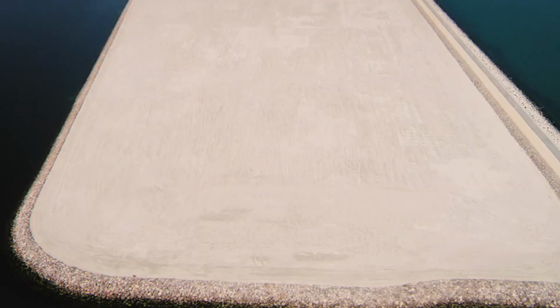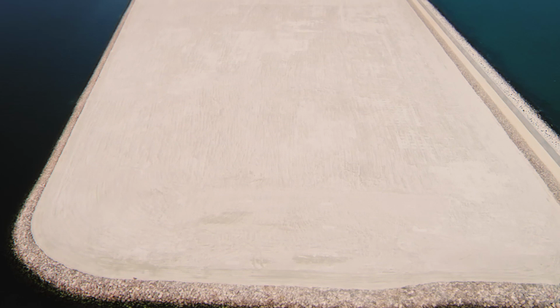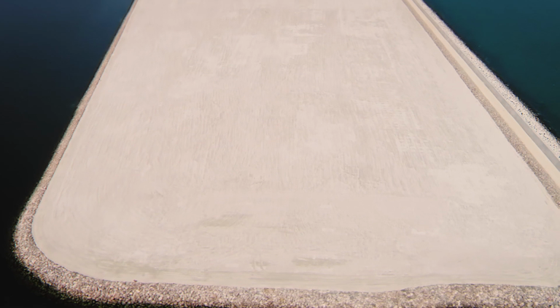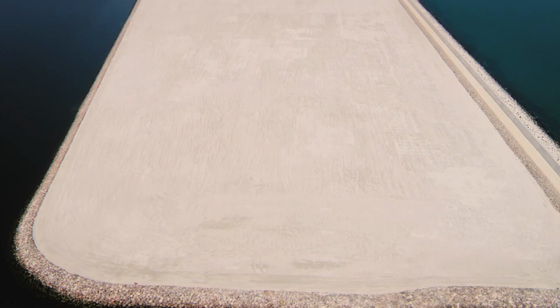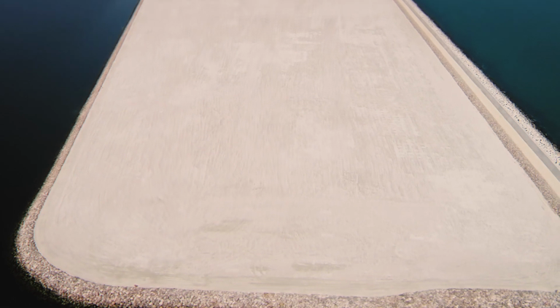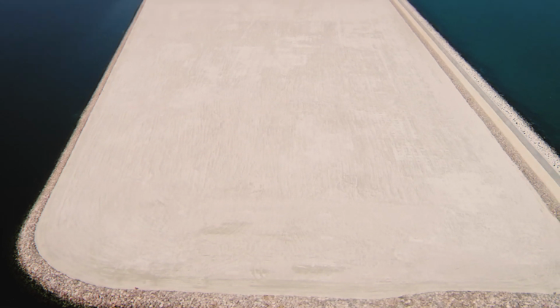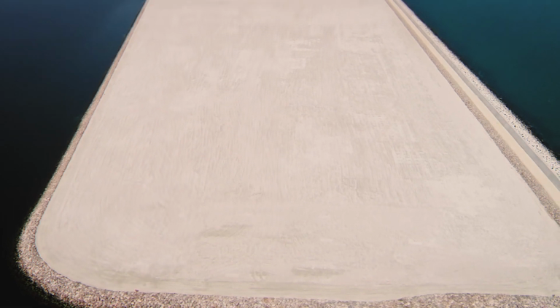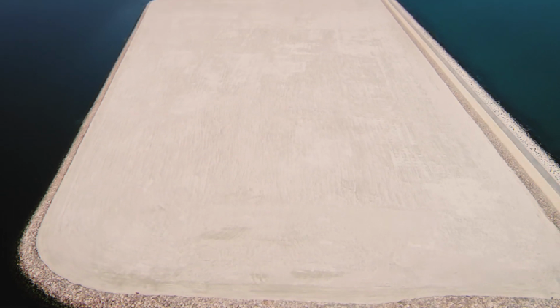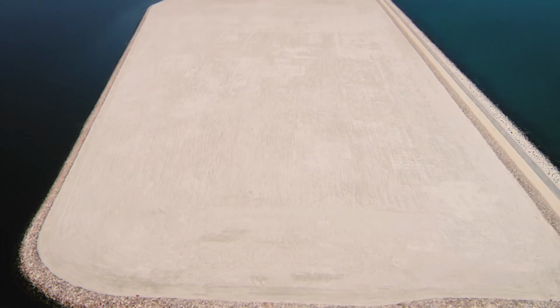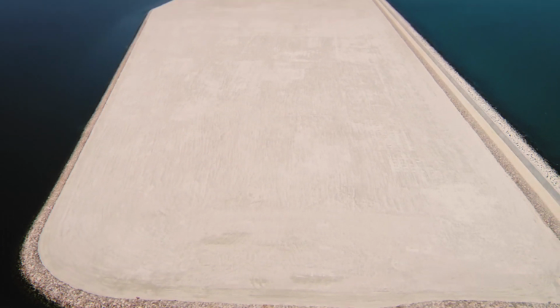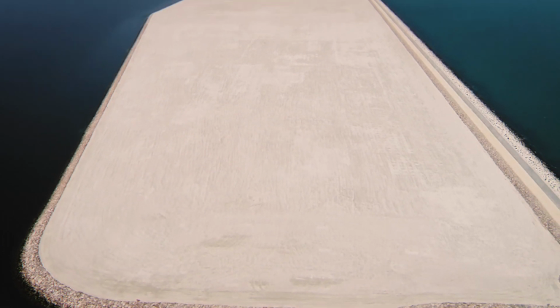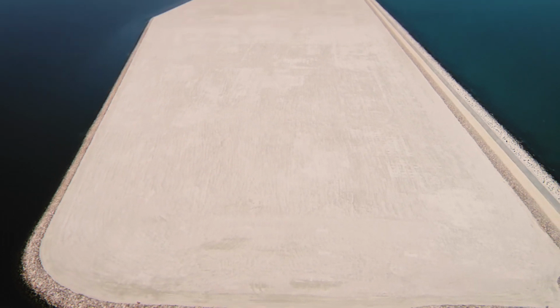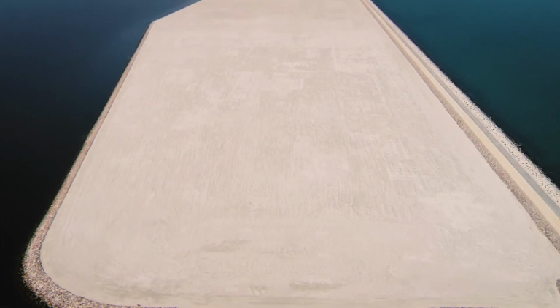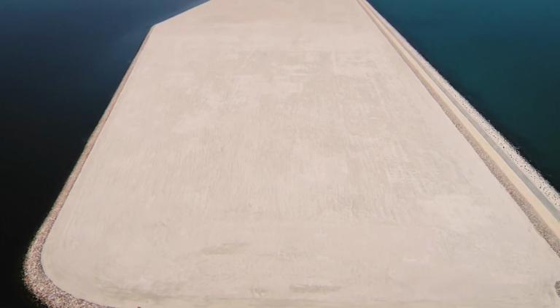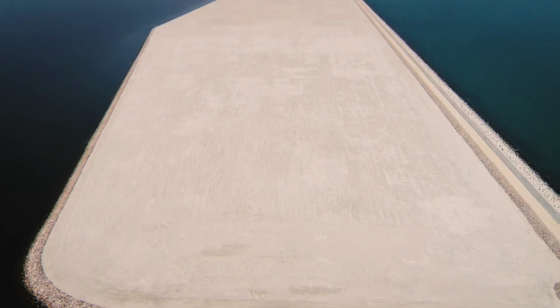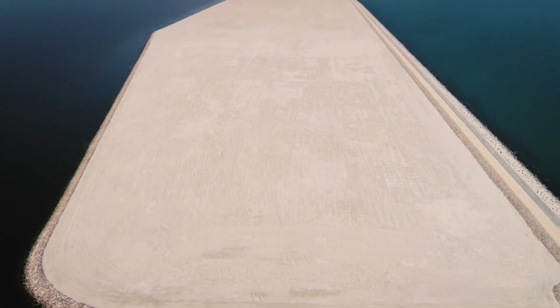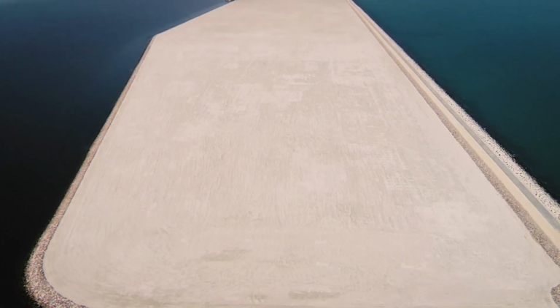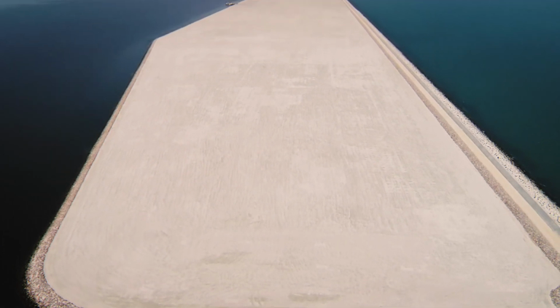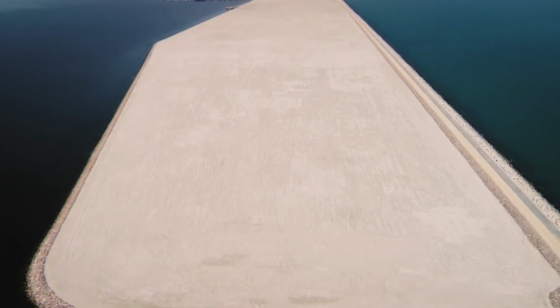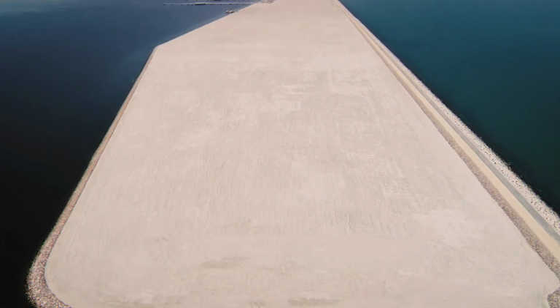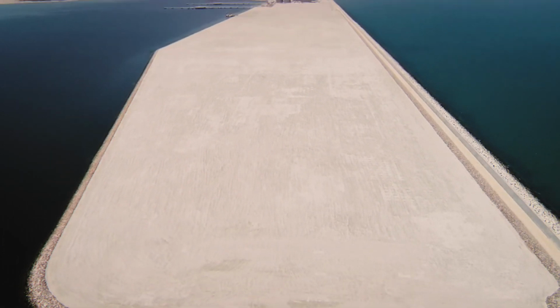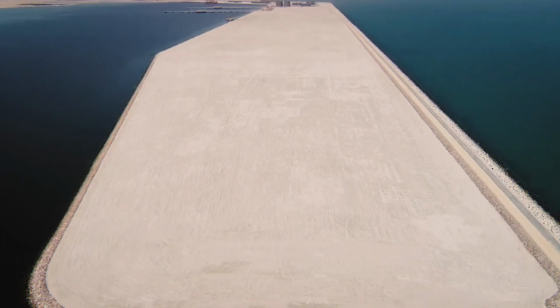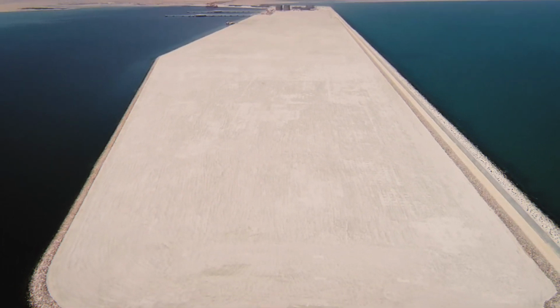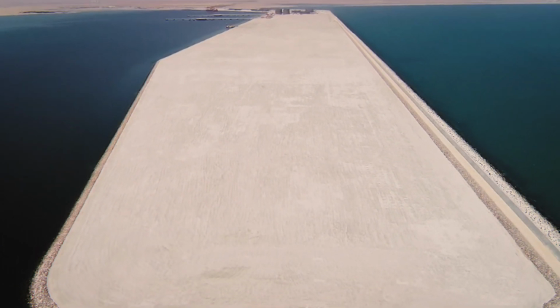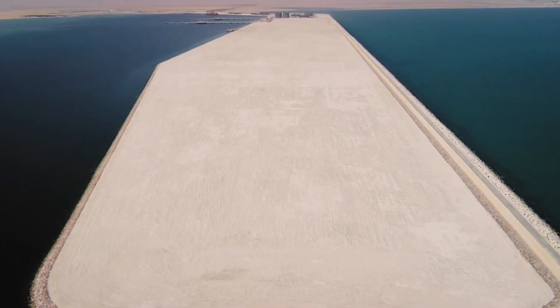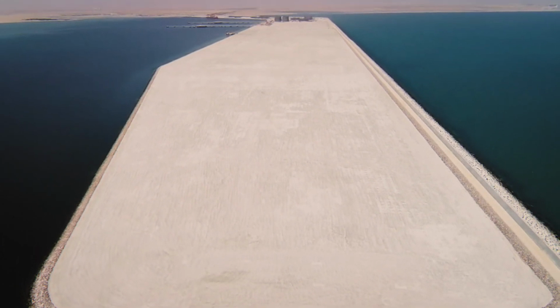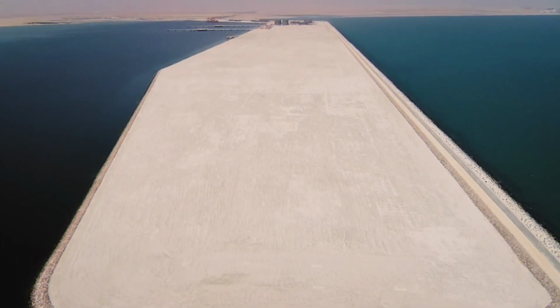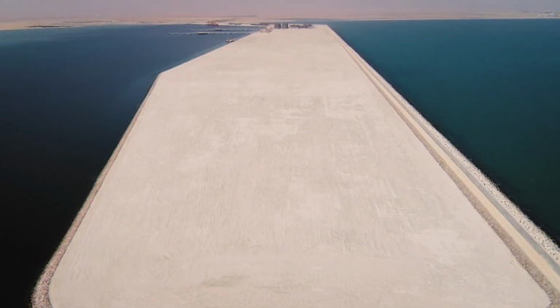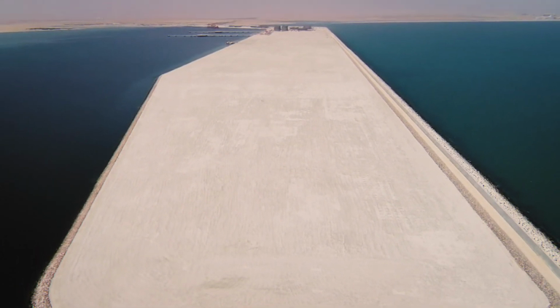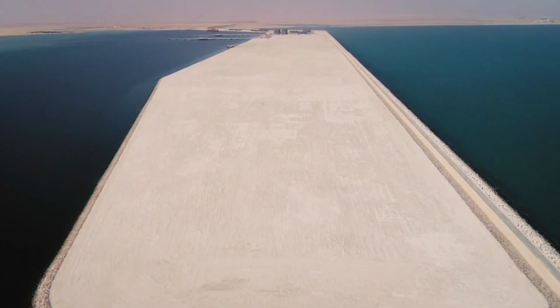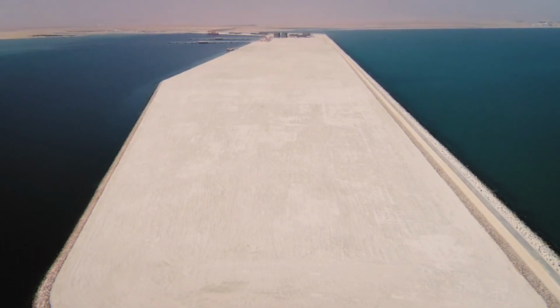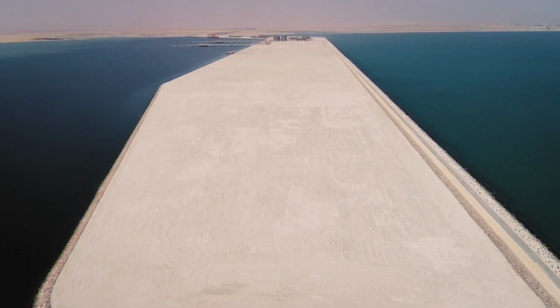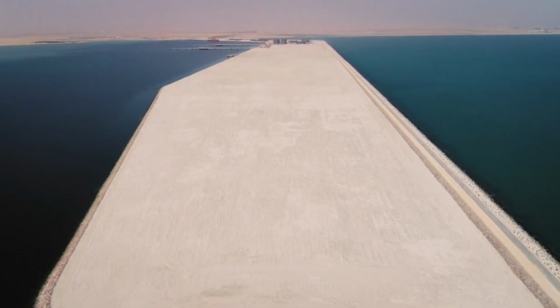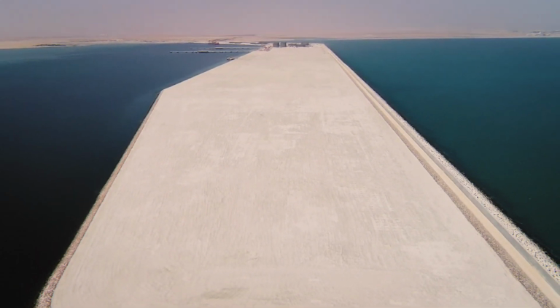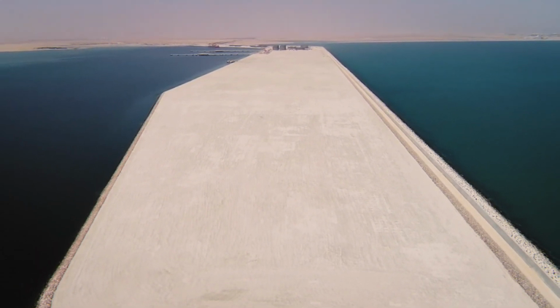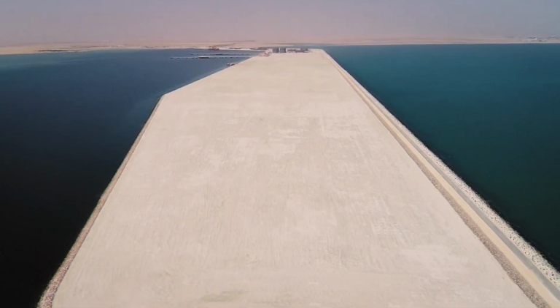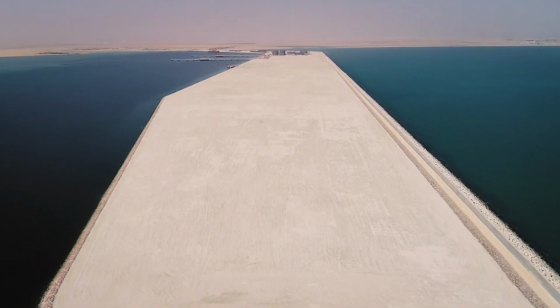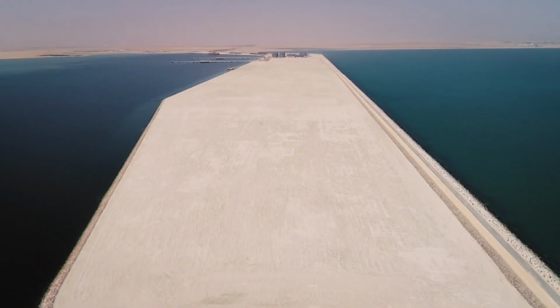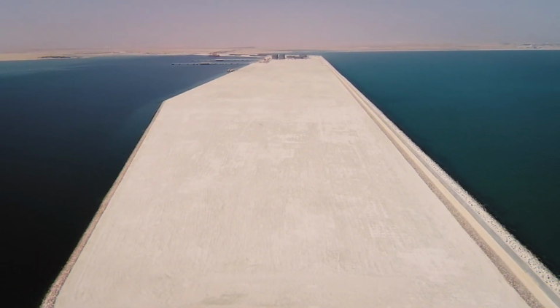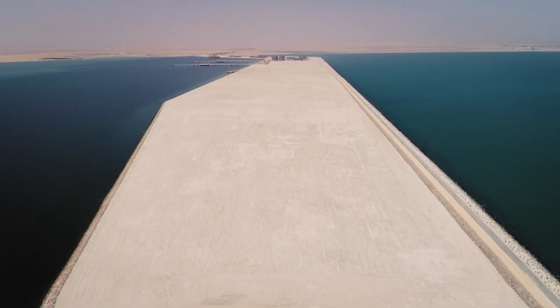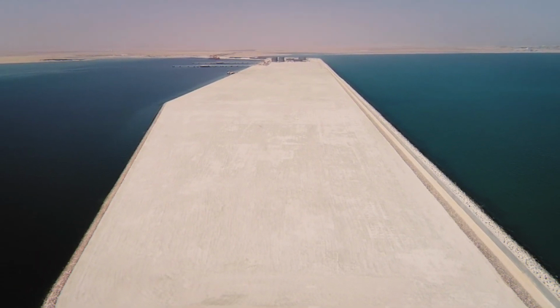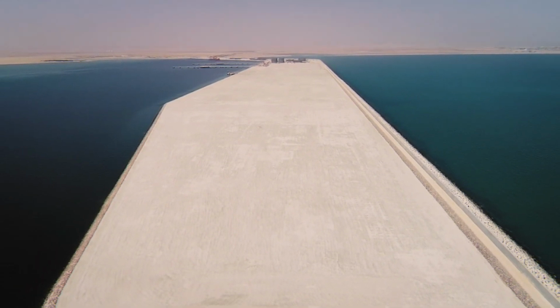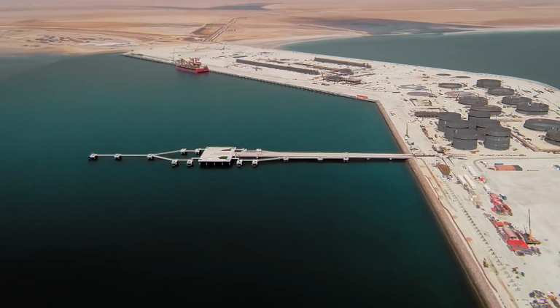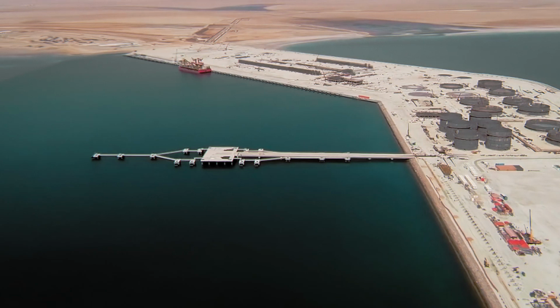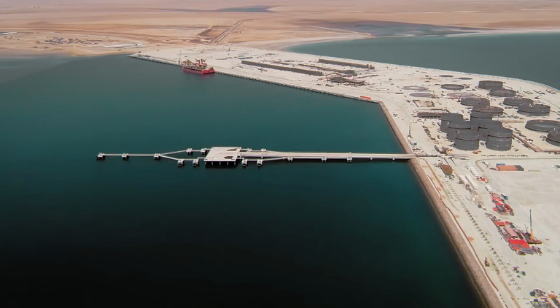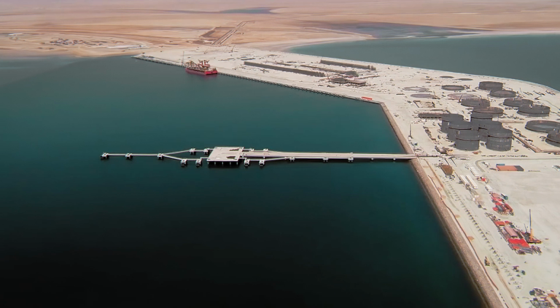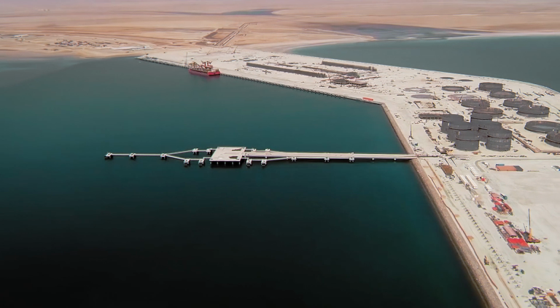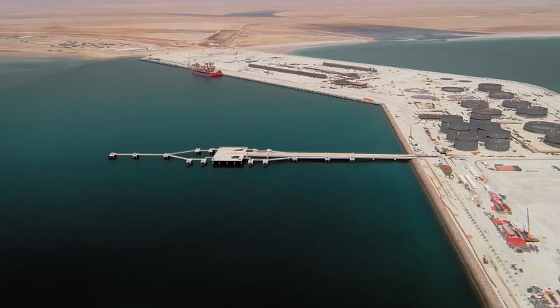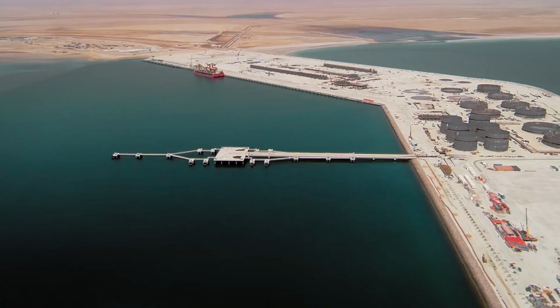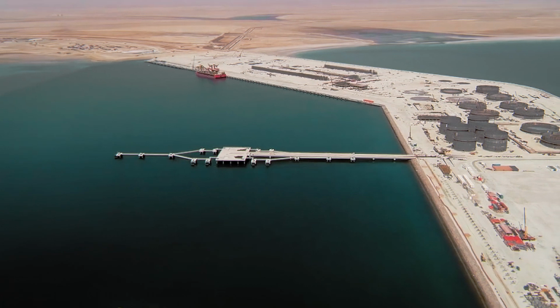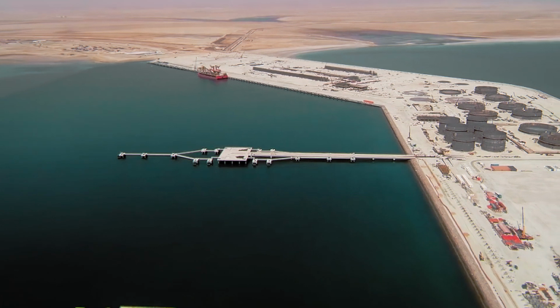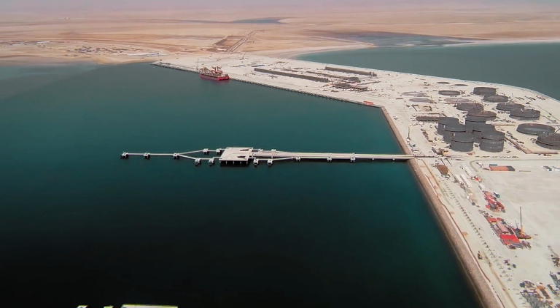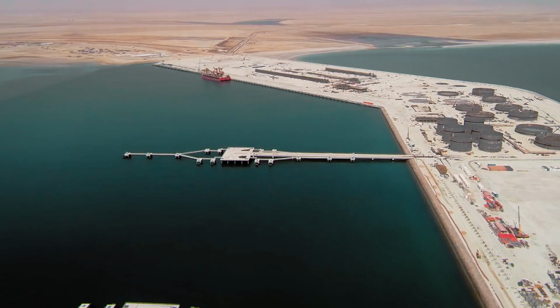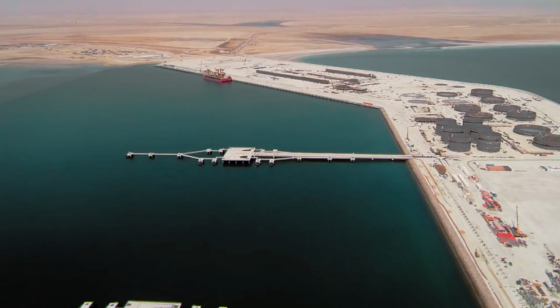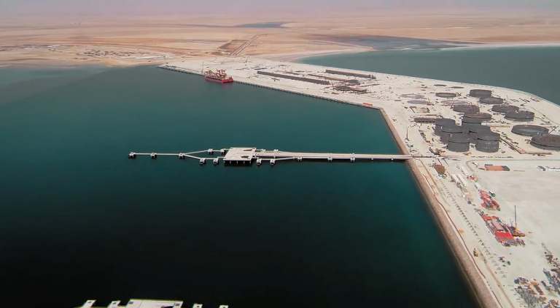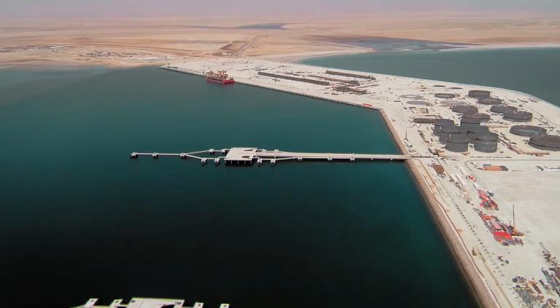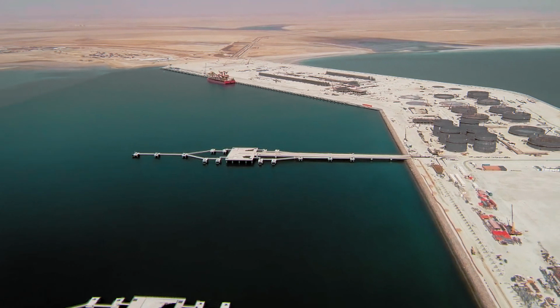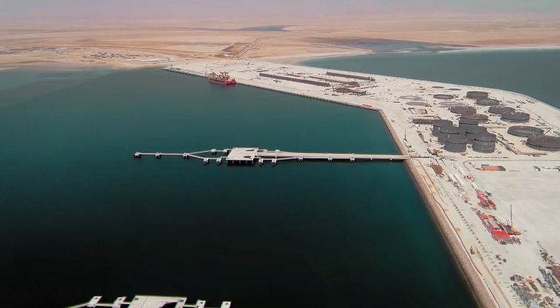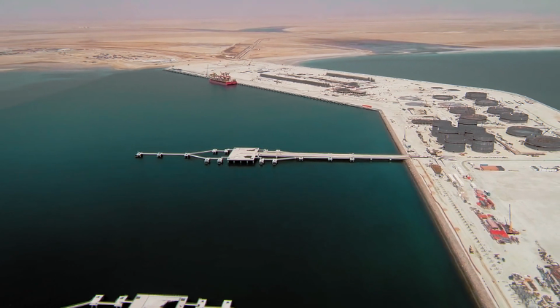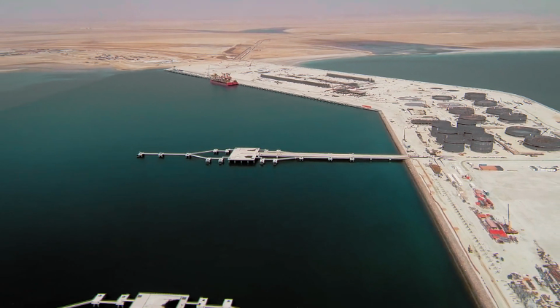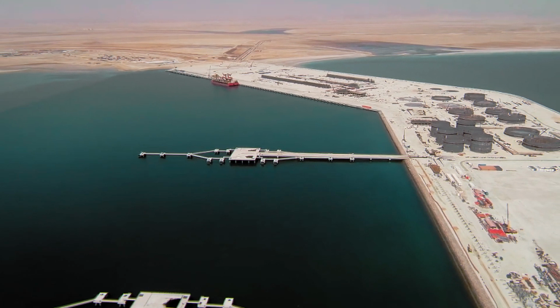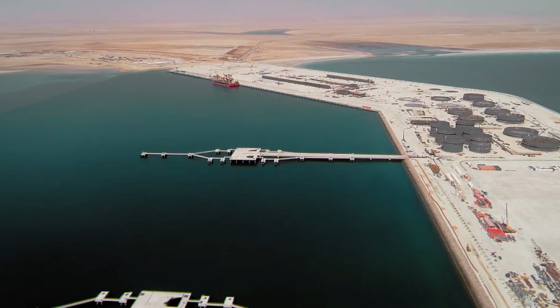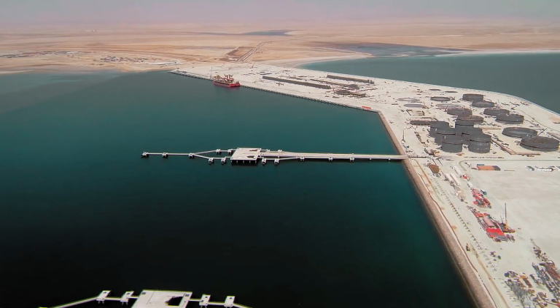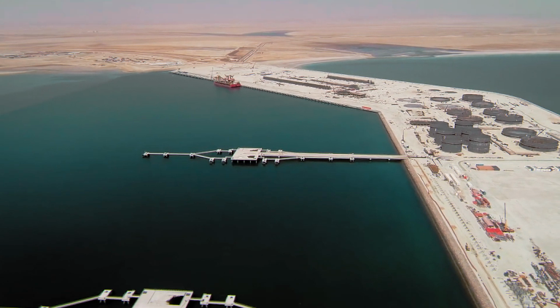With the successful completion of the Dukum Liquid Bulk Berths project, Boscalis has created a new horizon for its client in Oman.